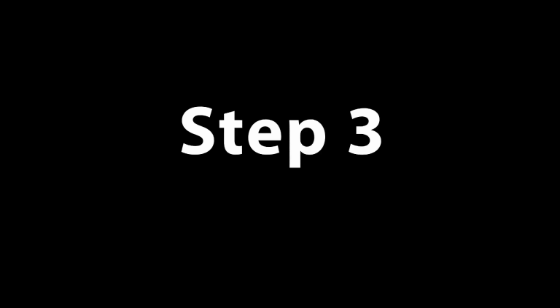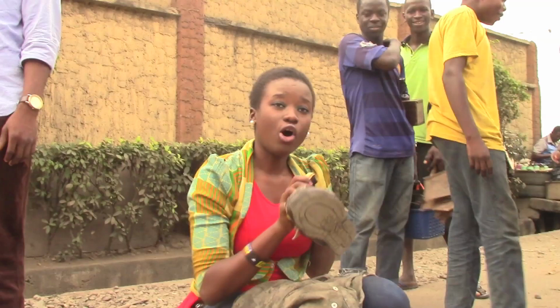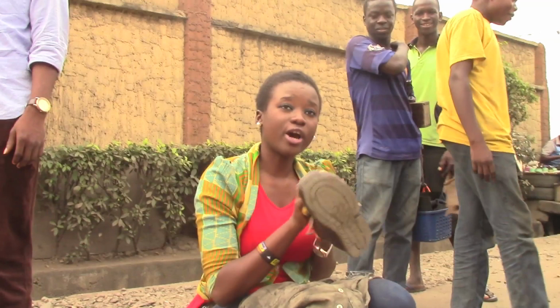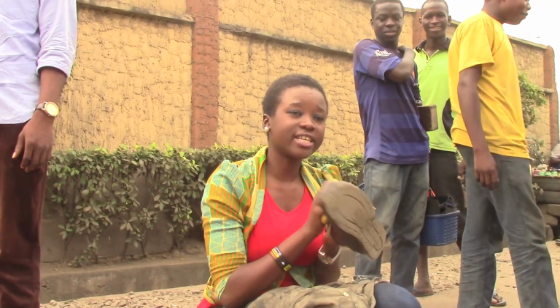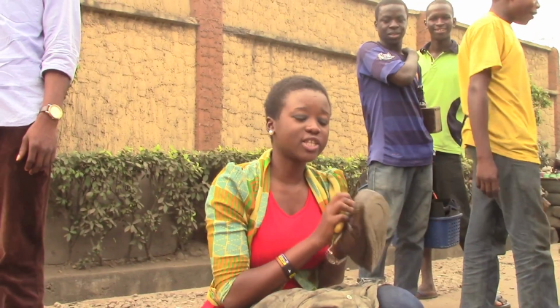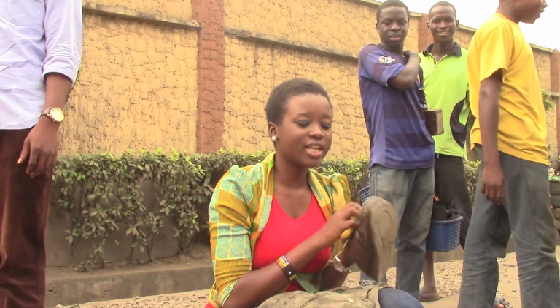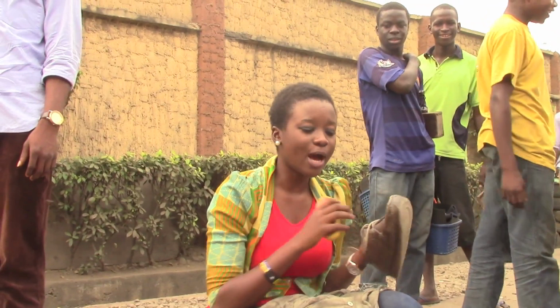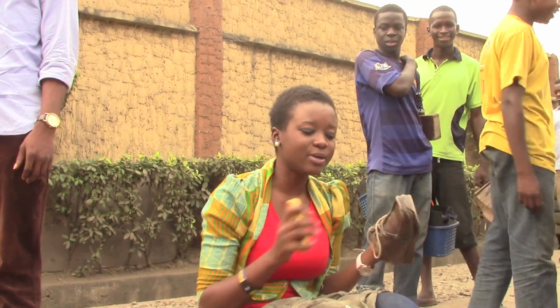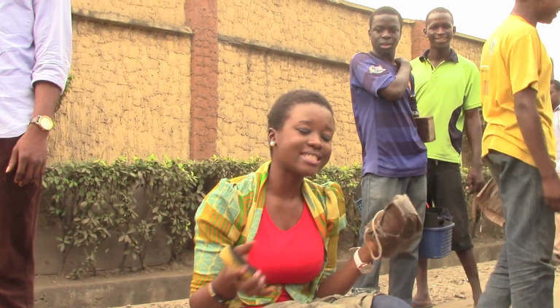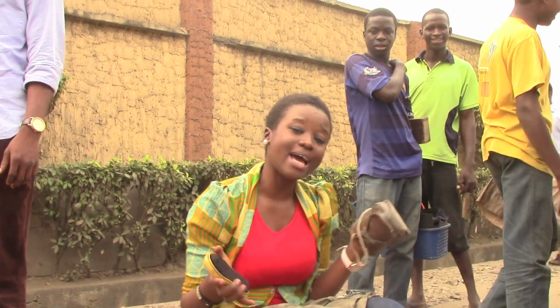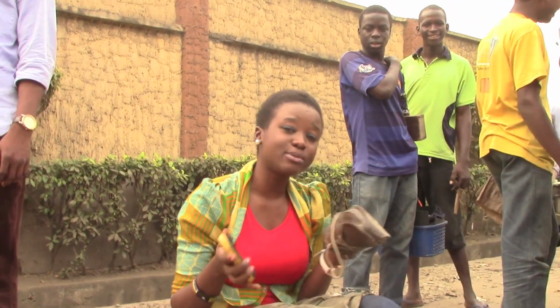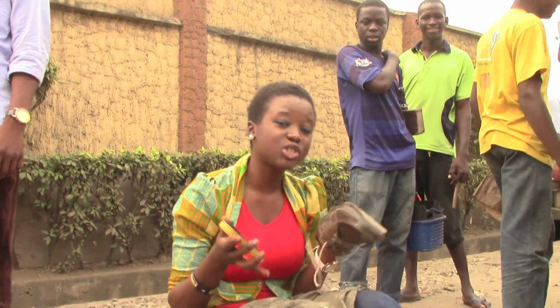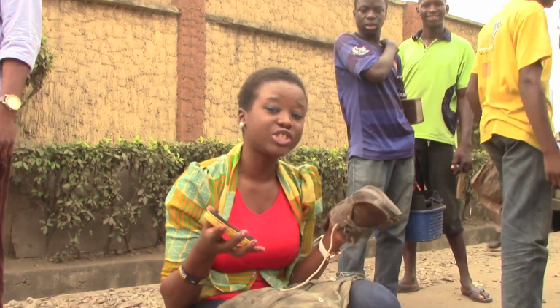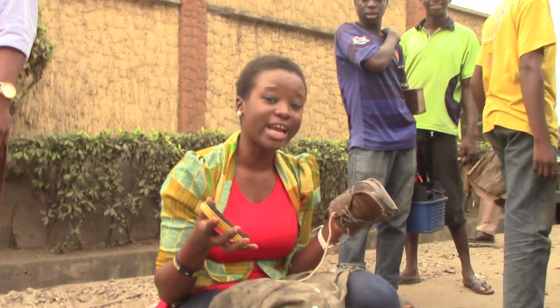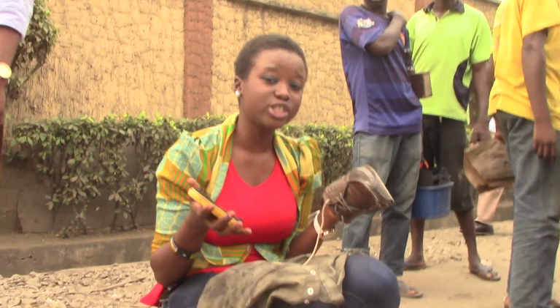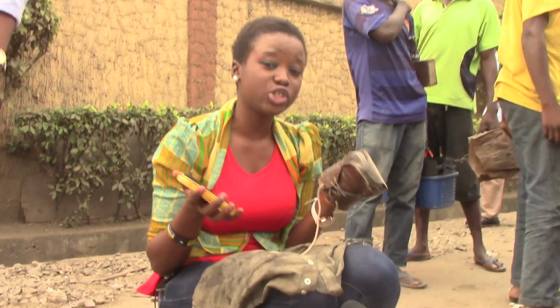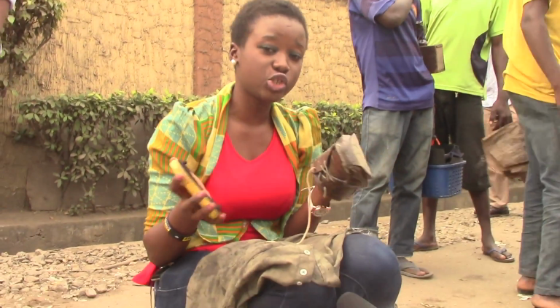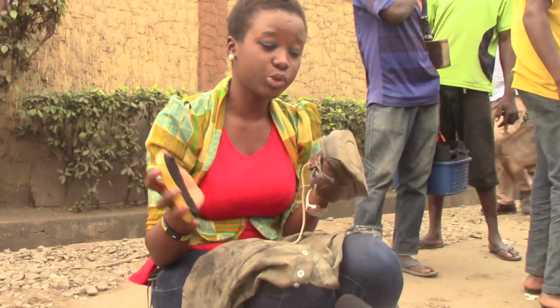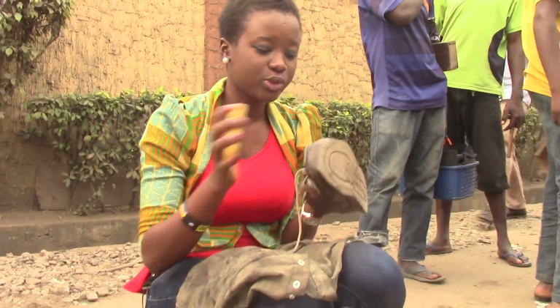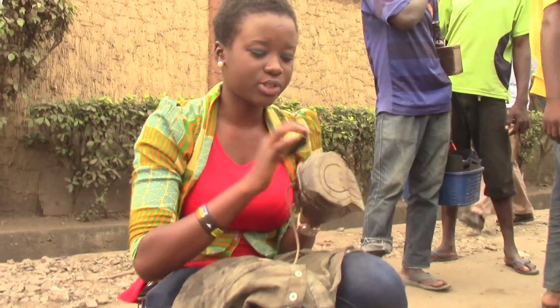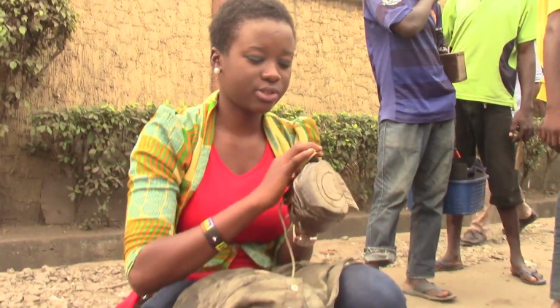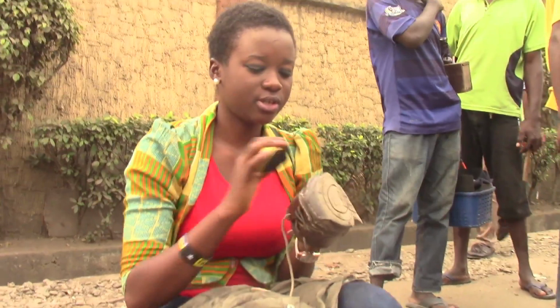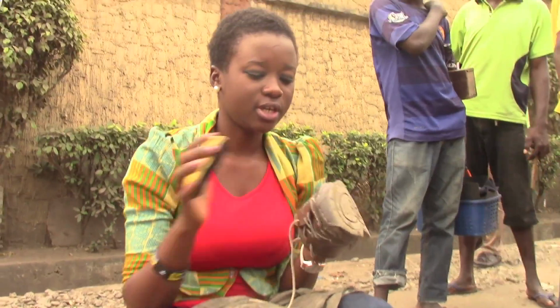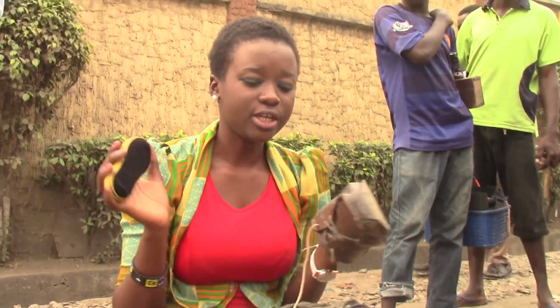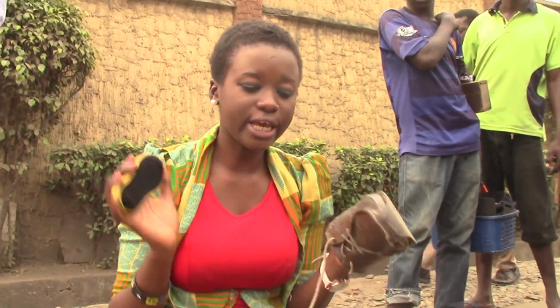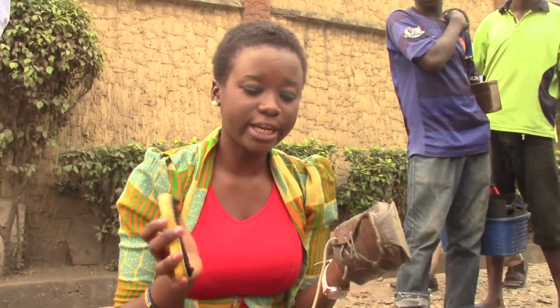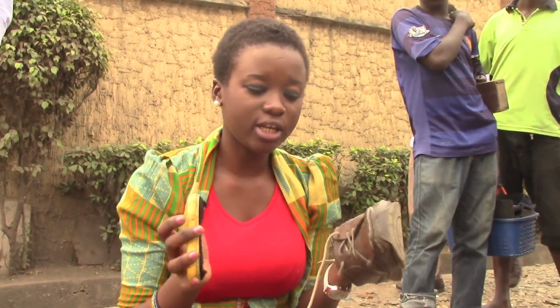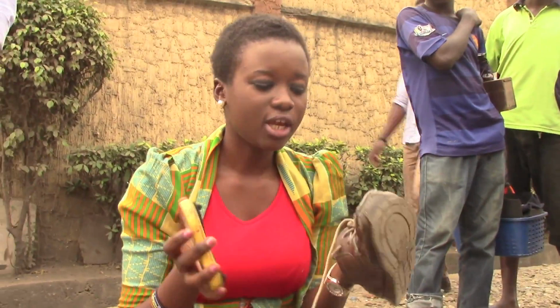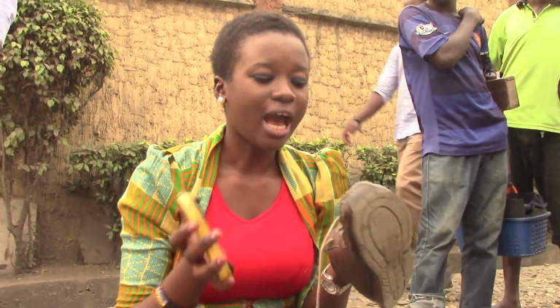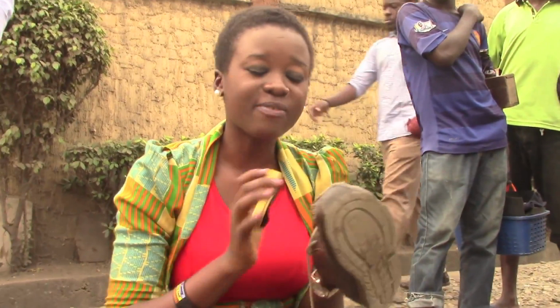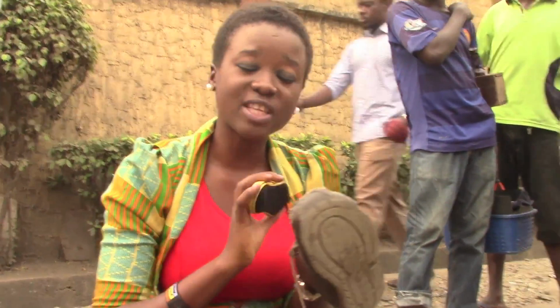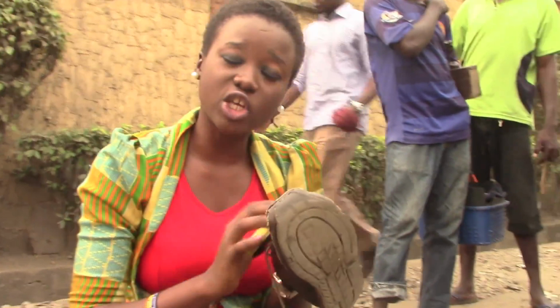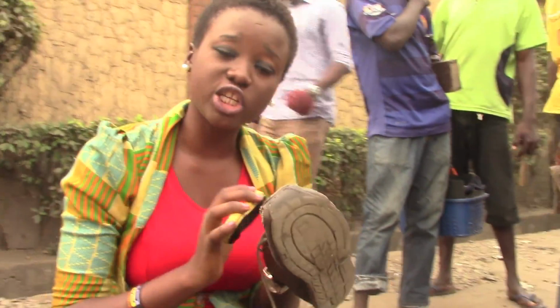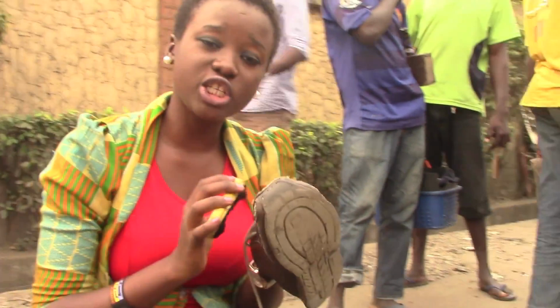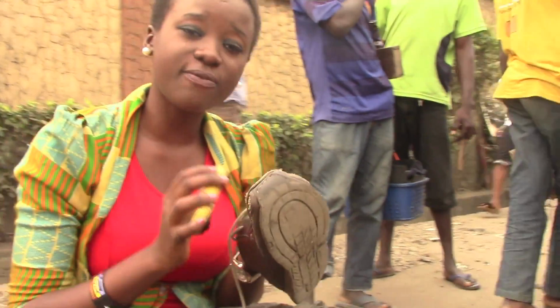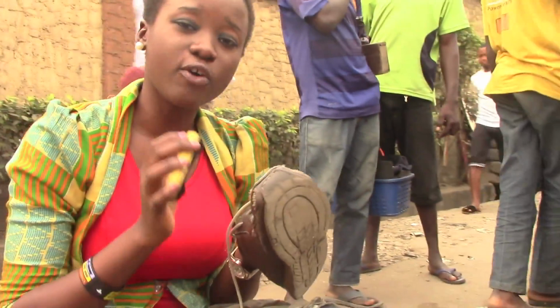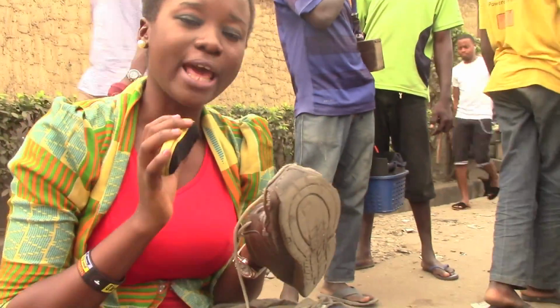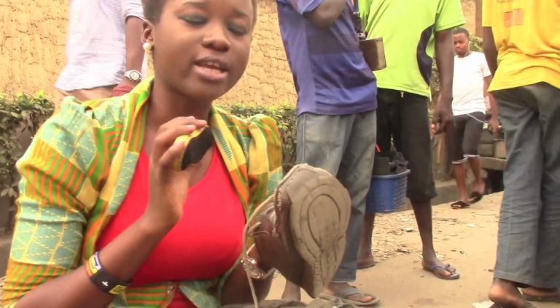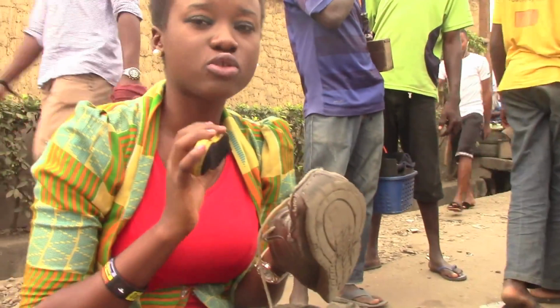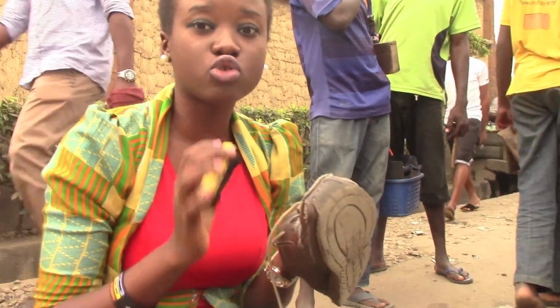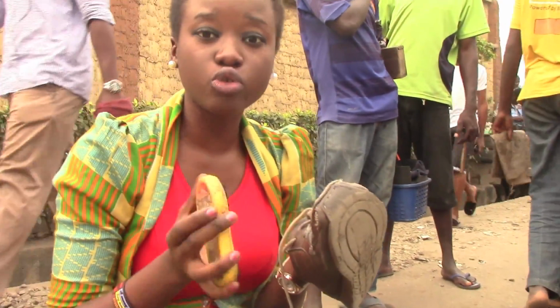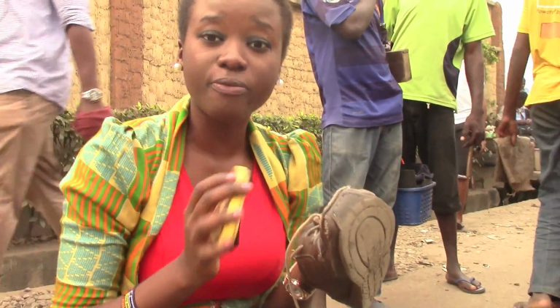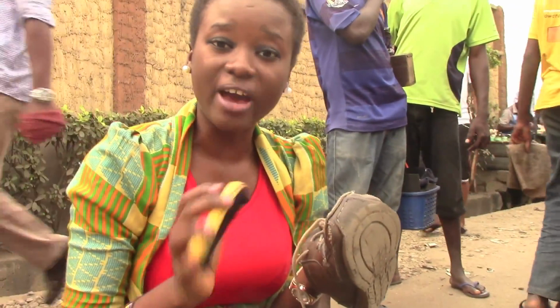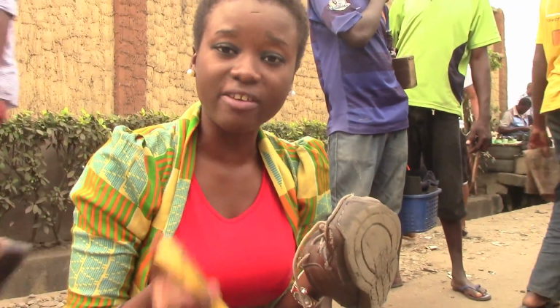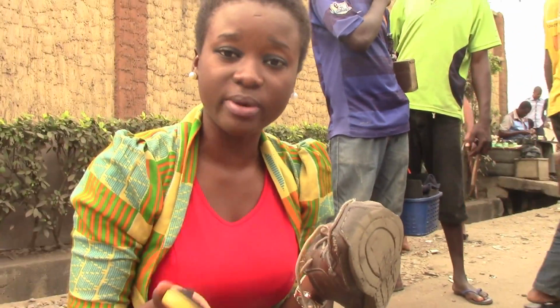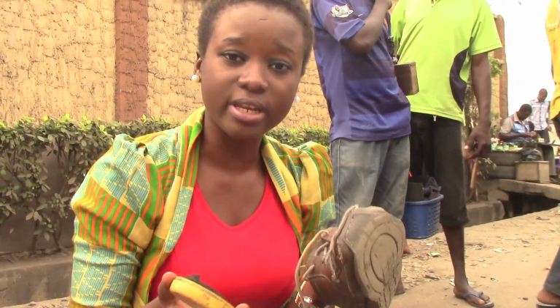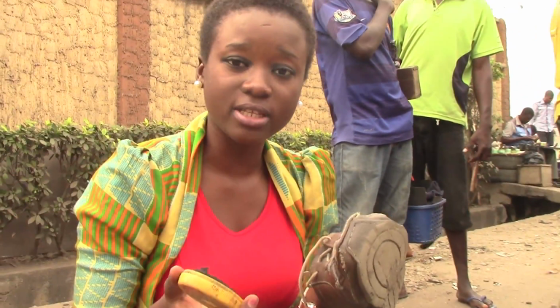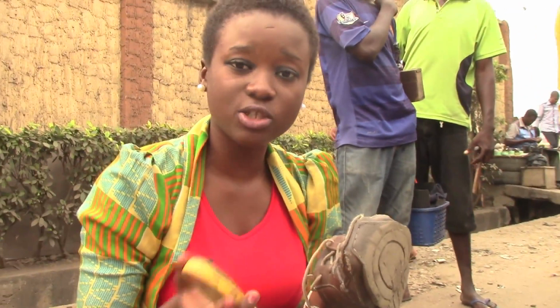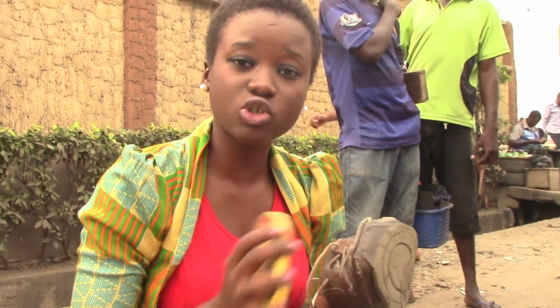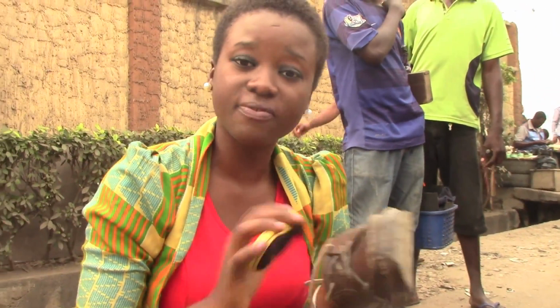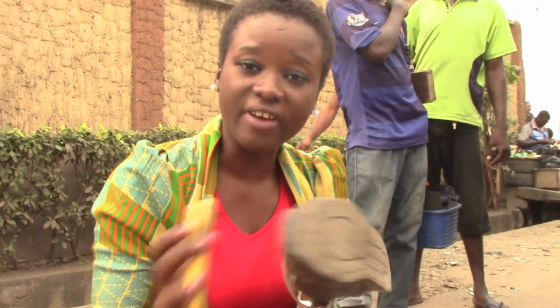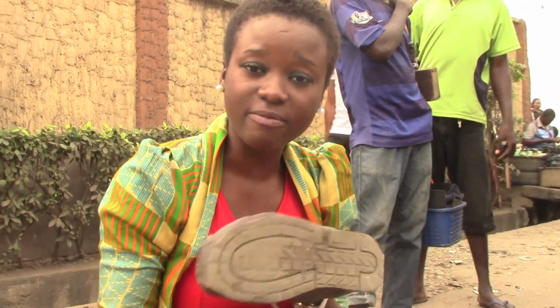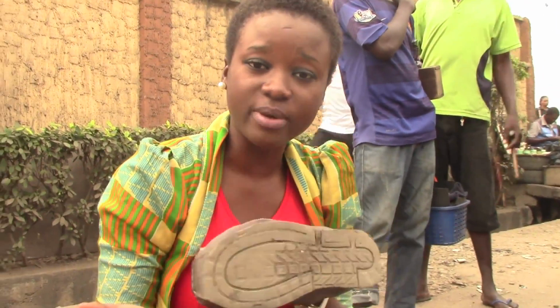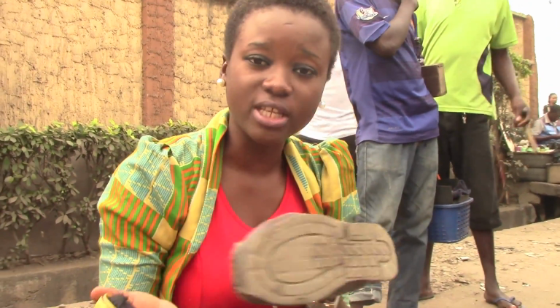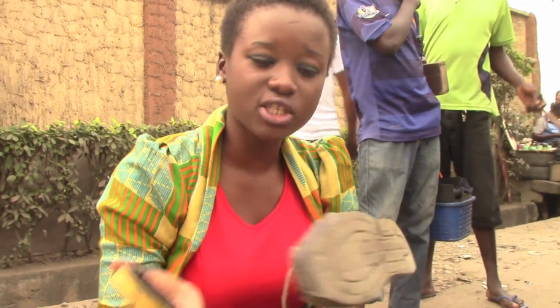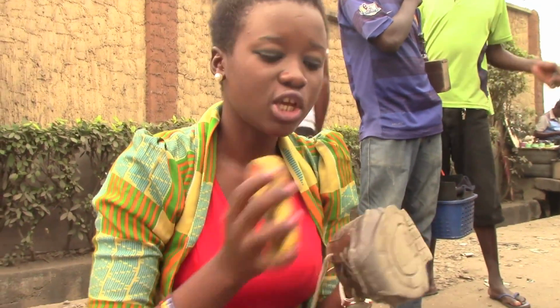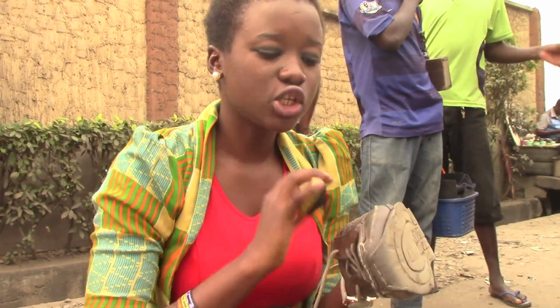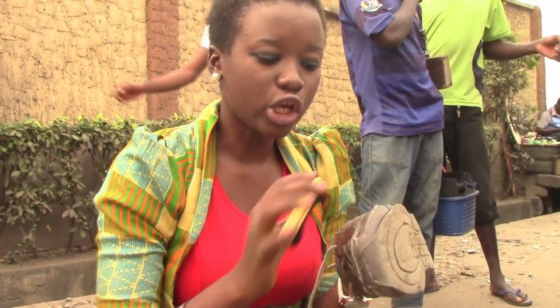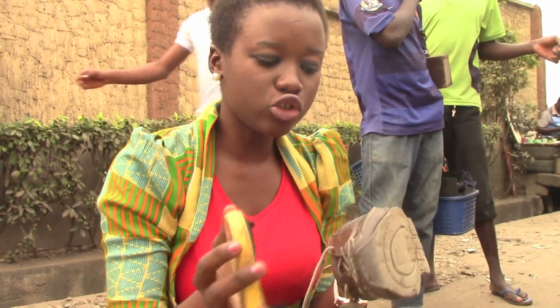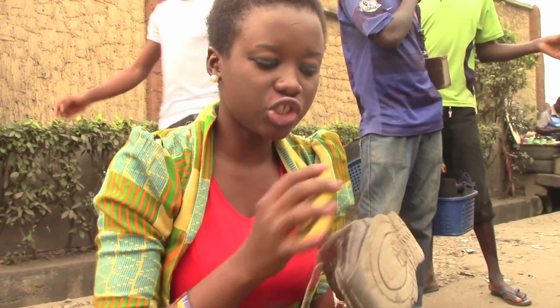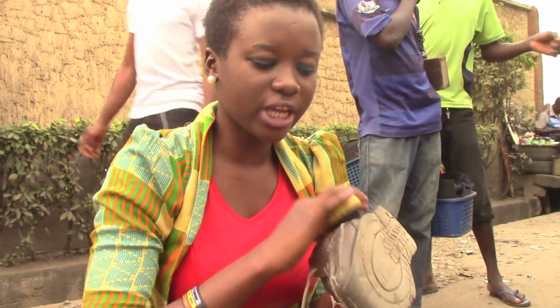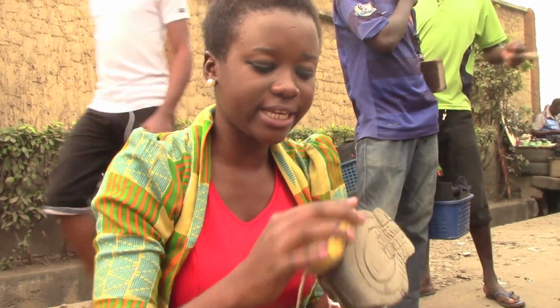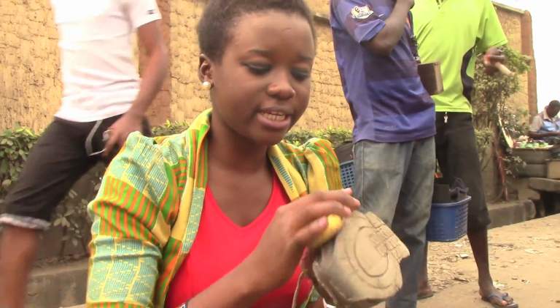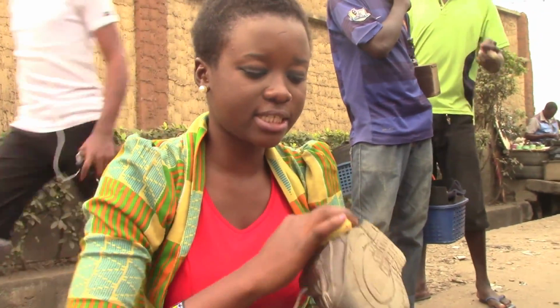Okay, so now it's time to shine your shoes. After letting it sit for about two to five minutes, then you shine it.